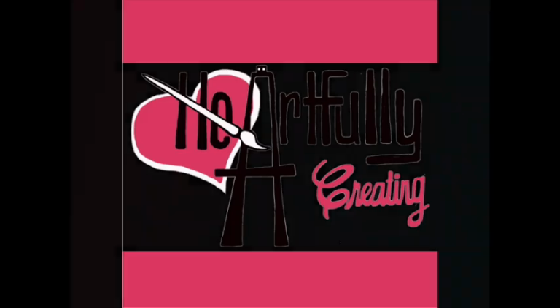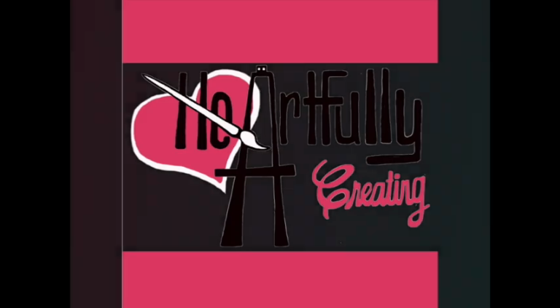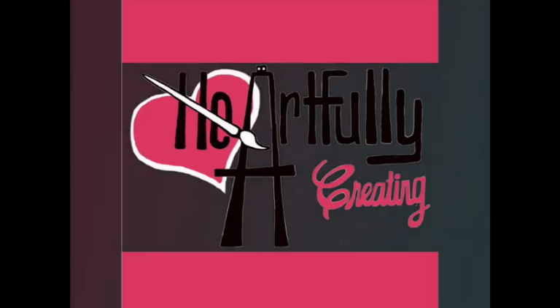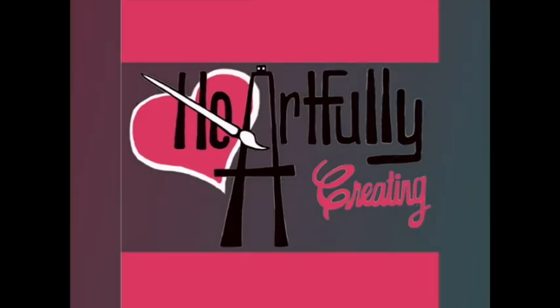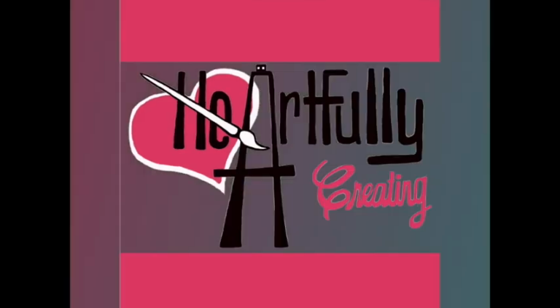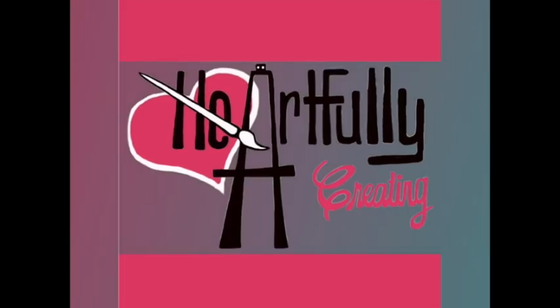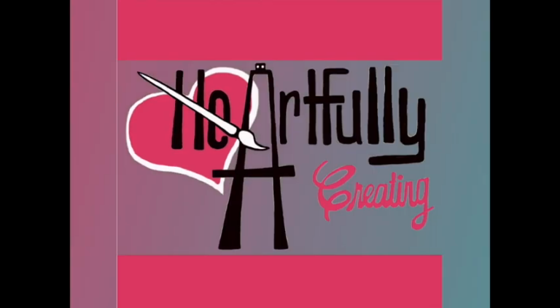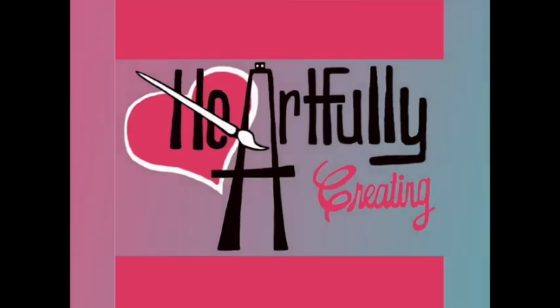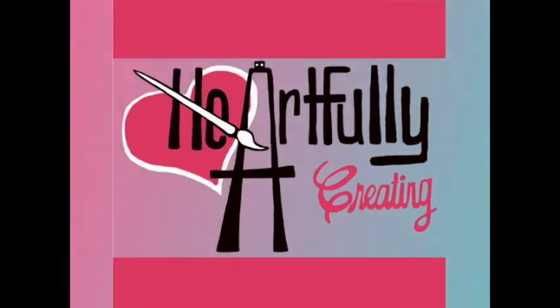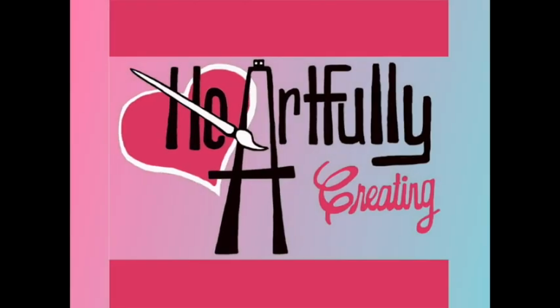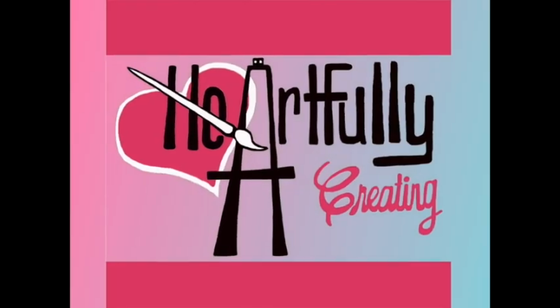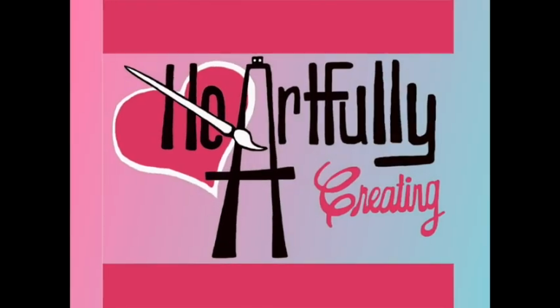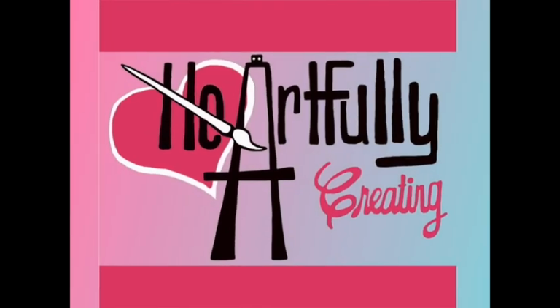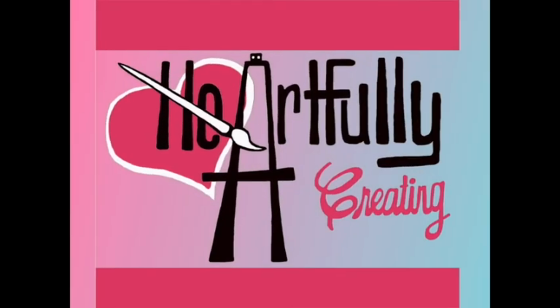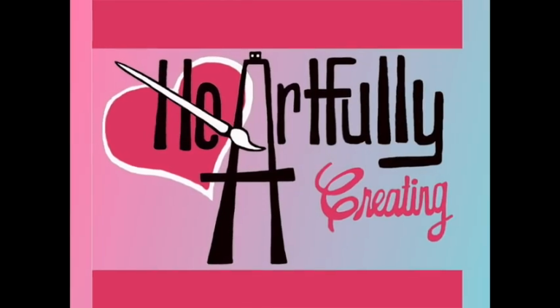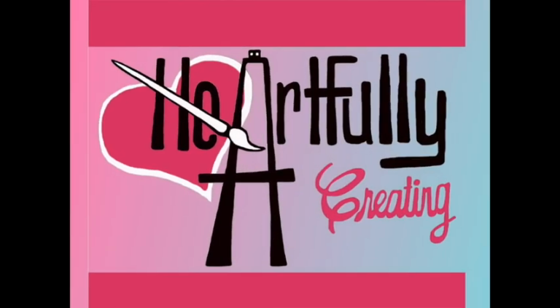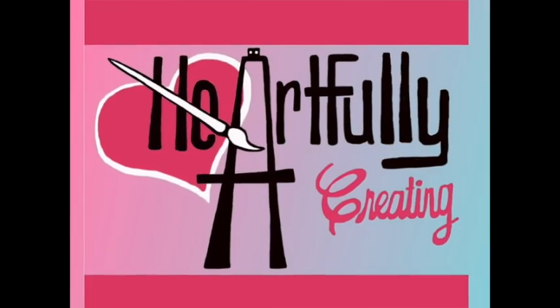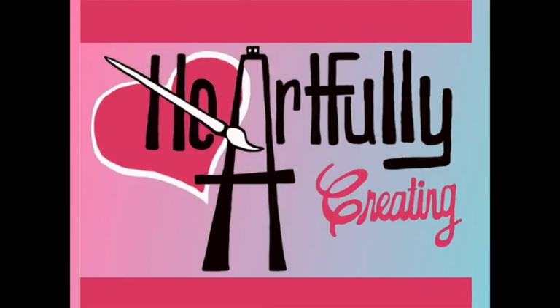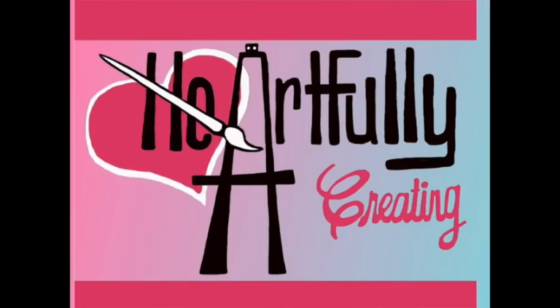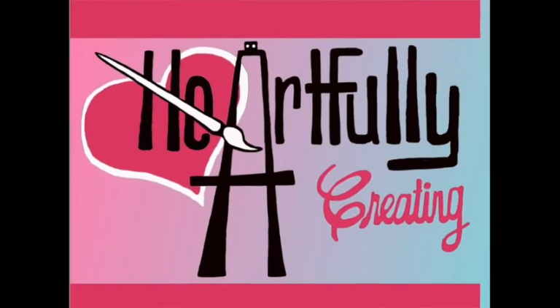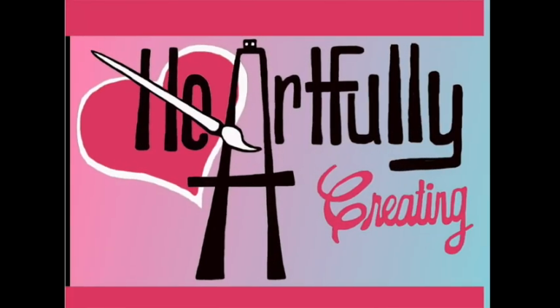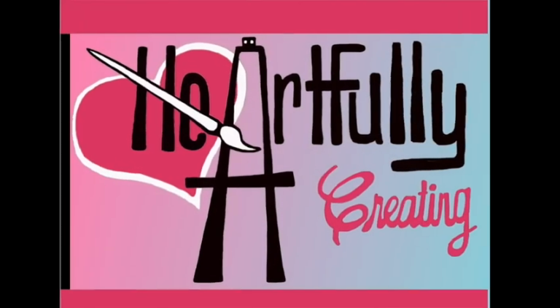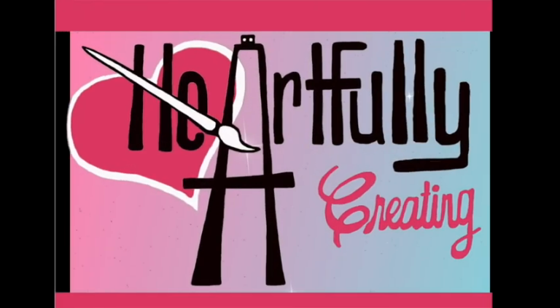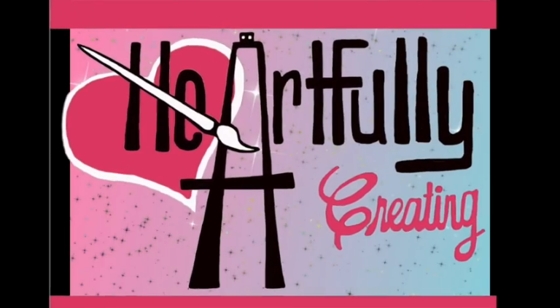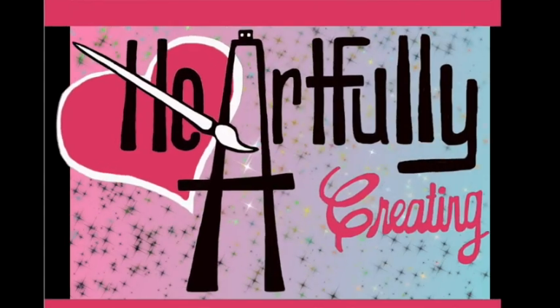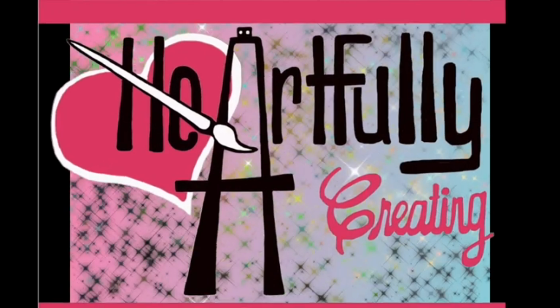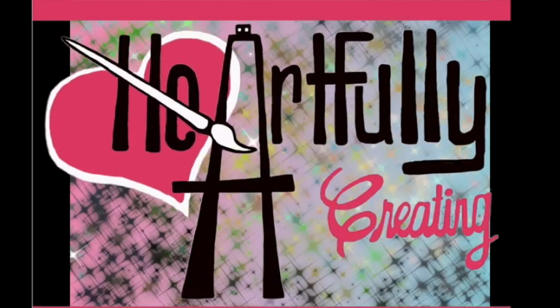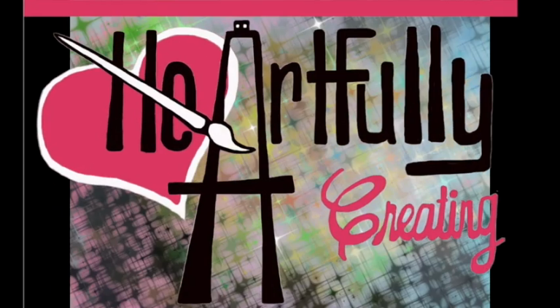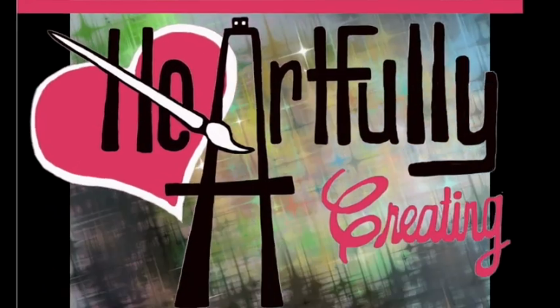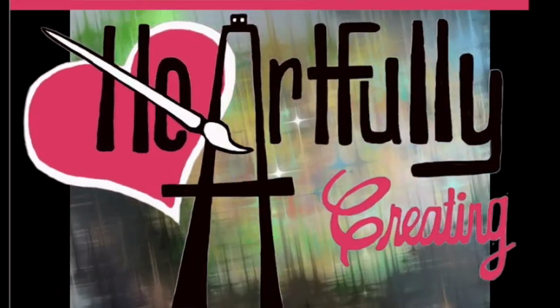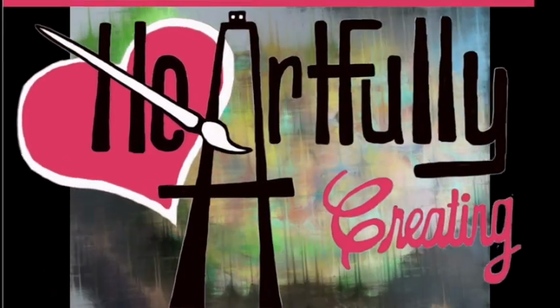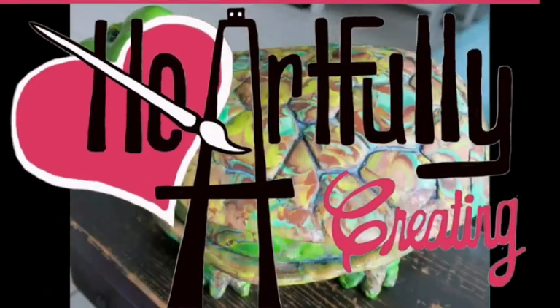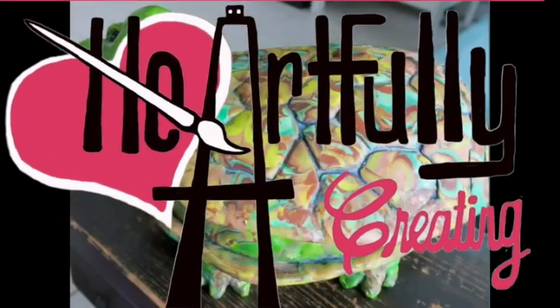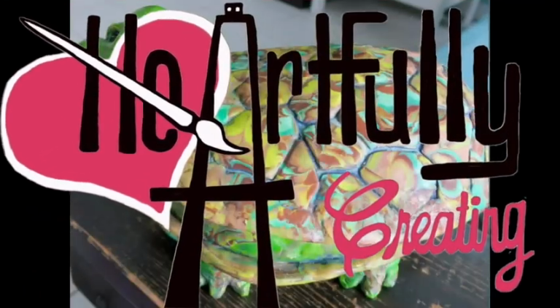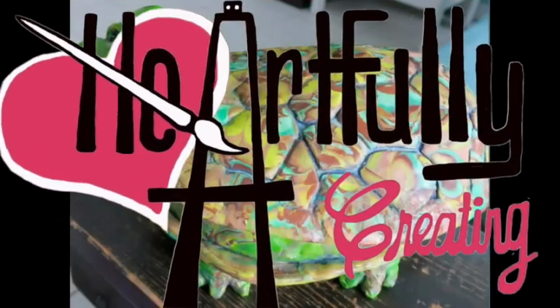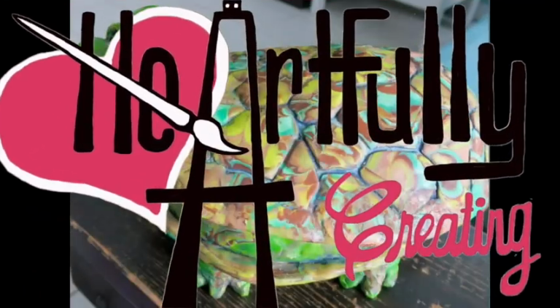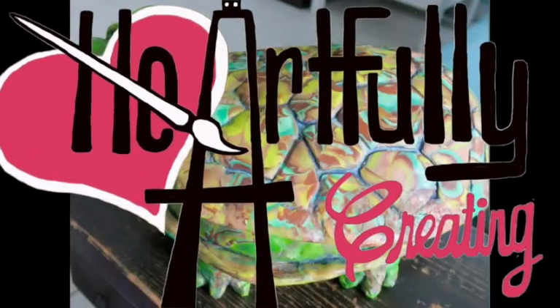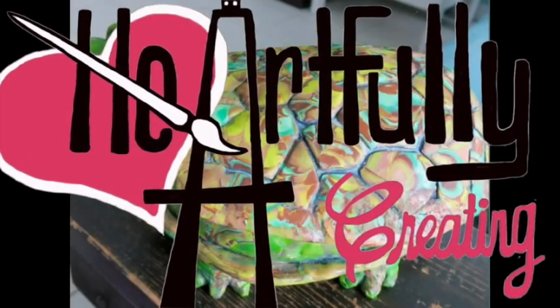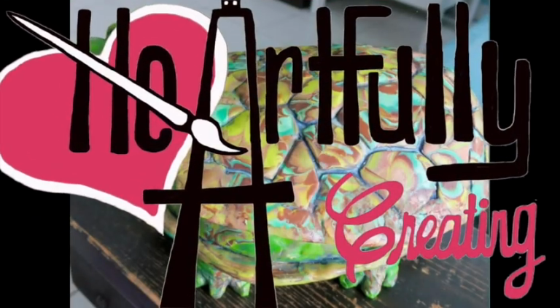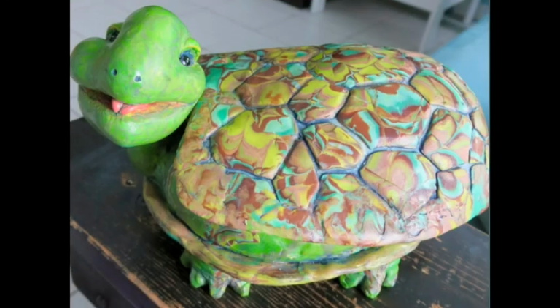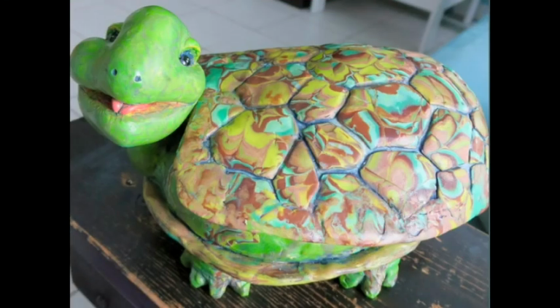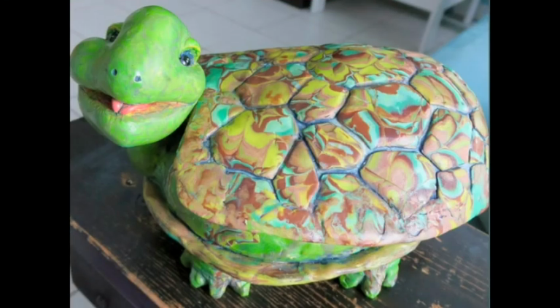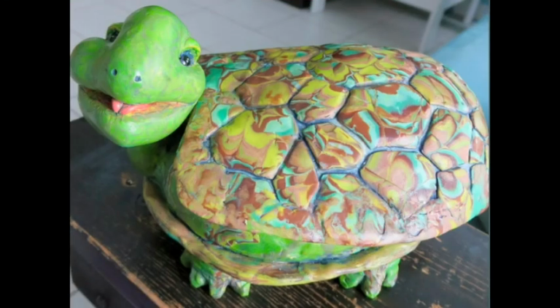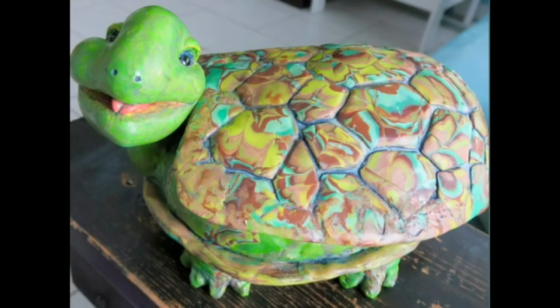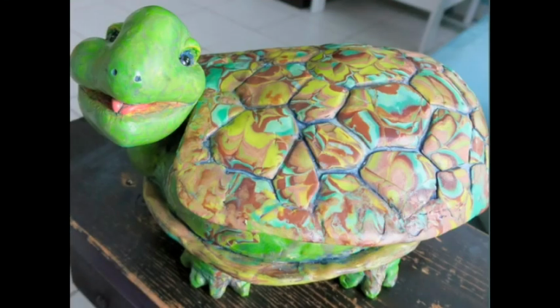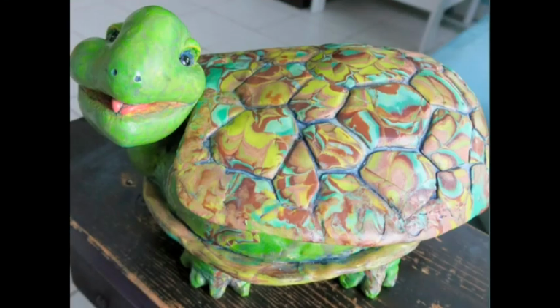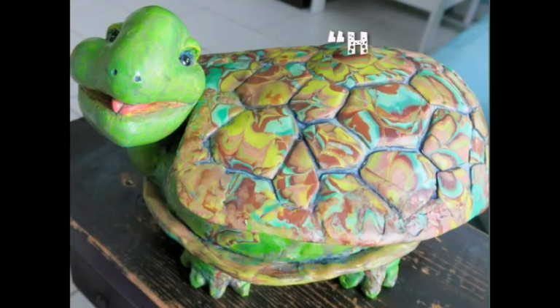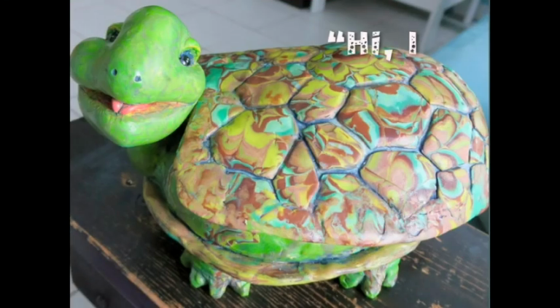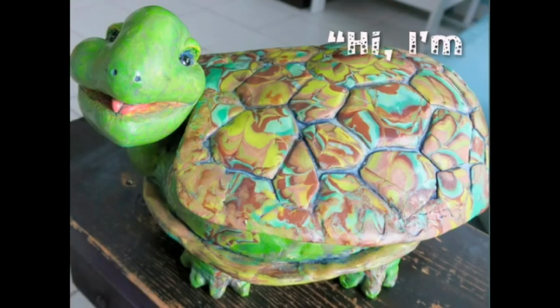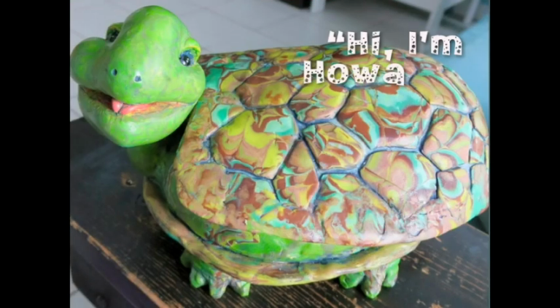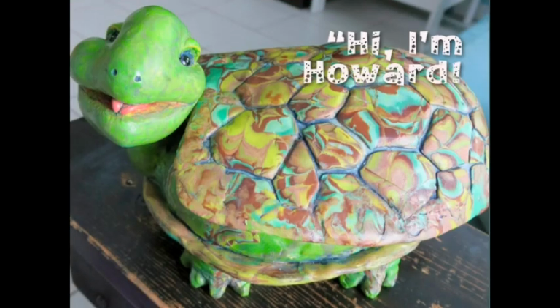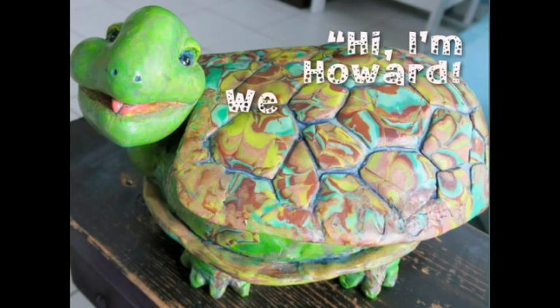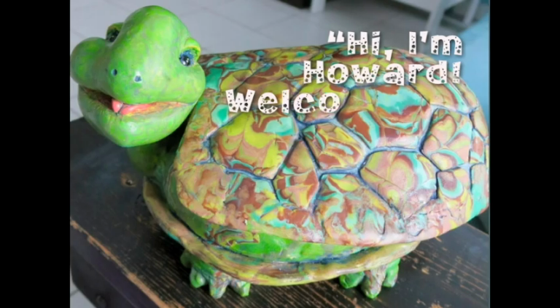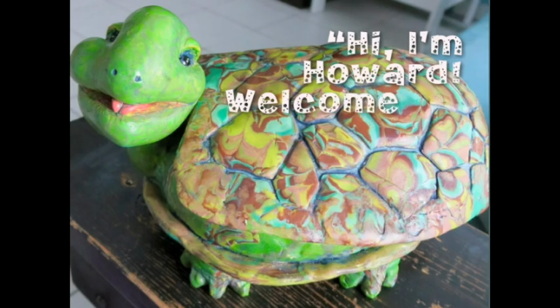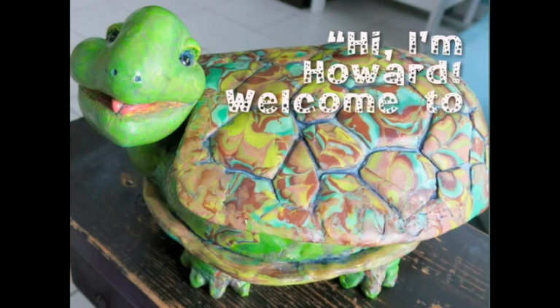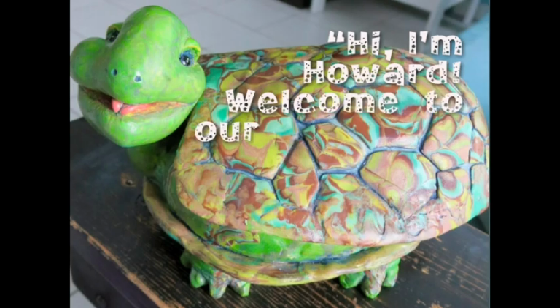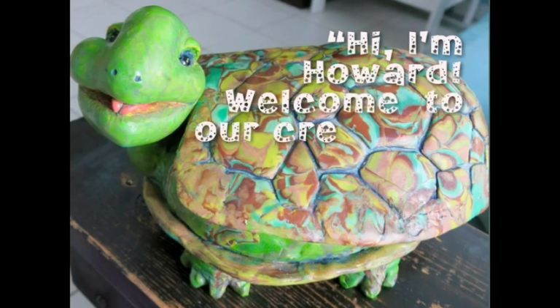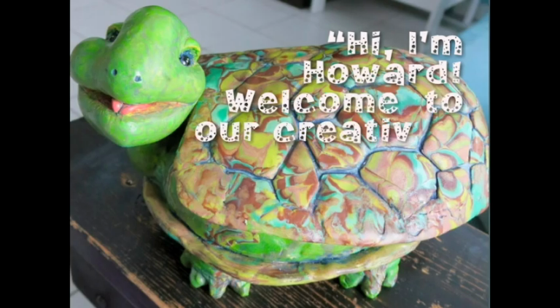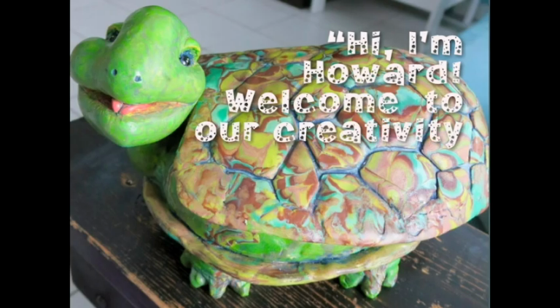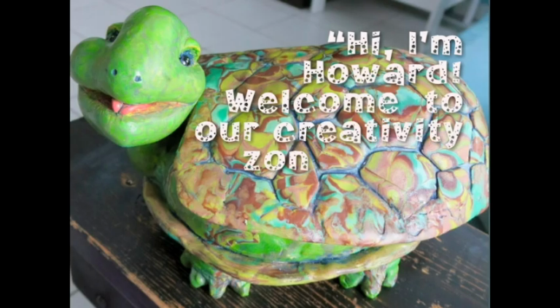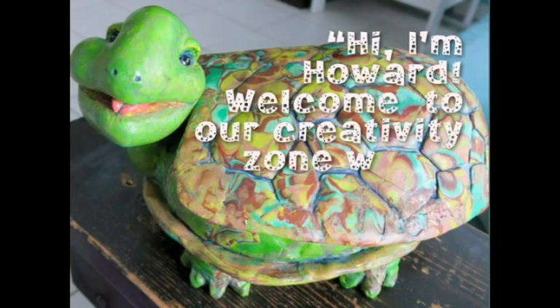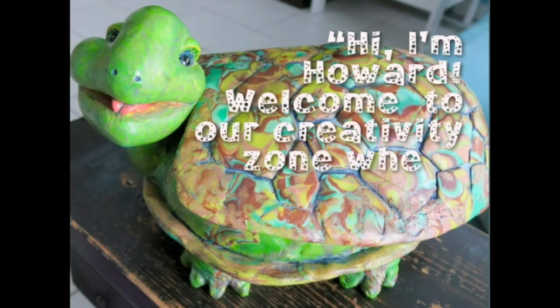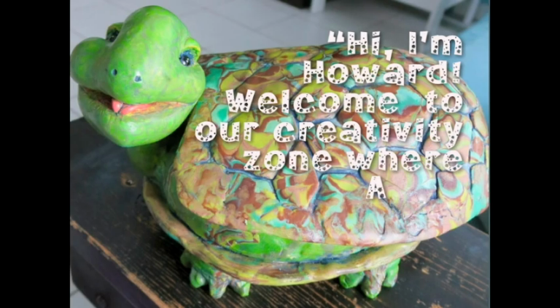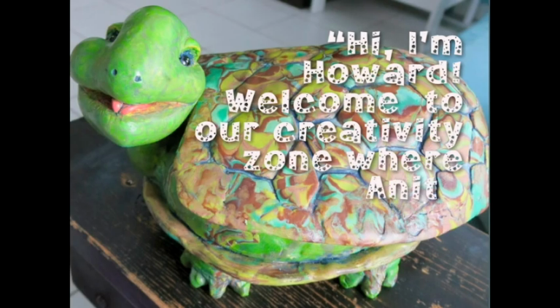Welcome to Heartfully Creating. Hi, I'm Howard — Anita heartfully created me.